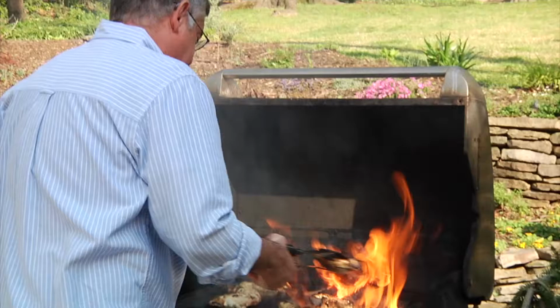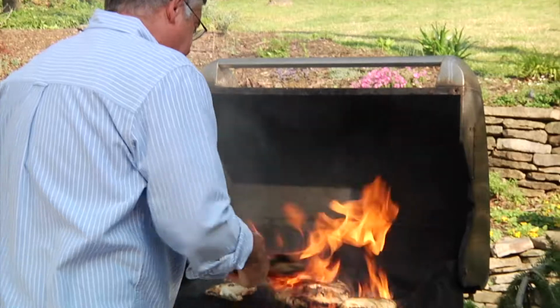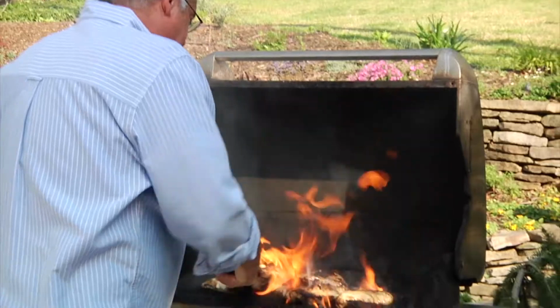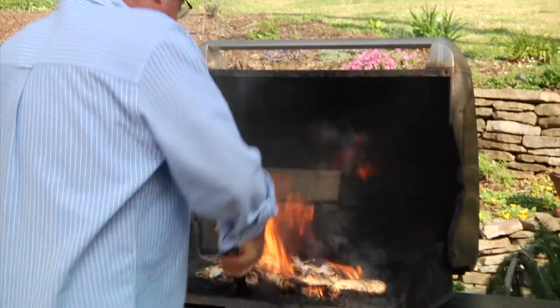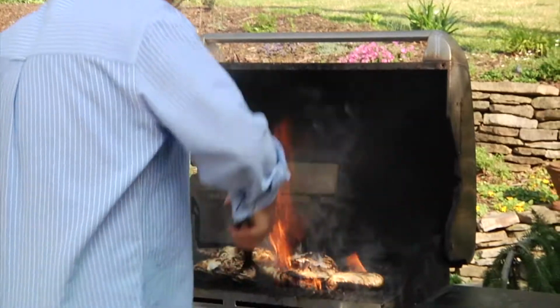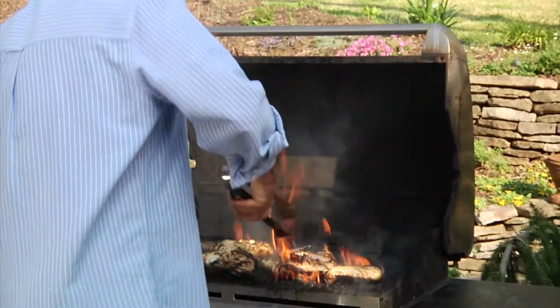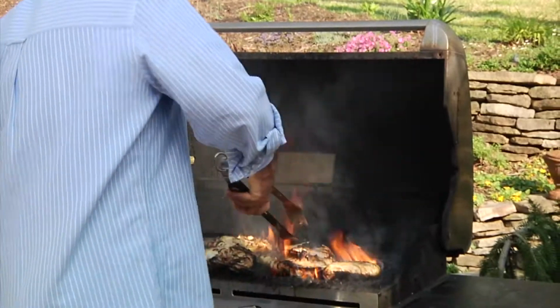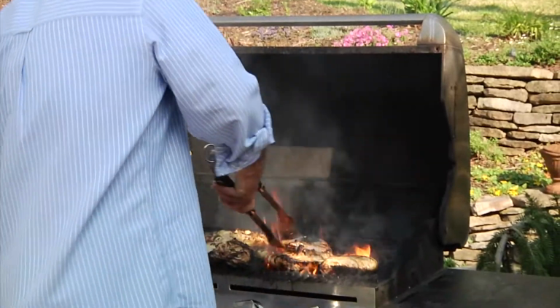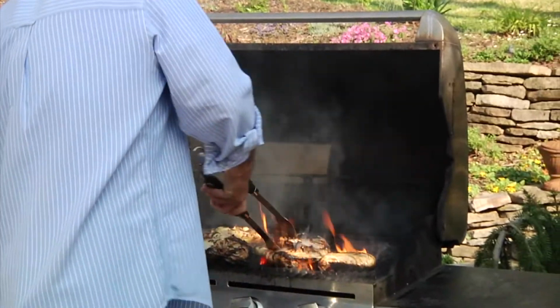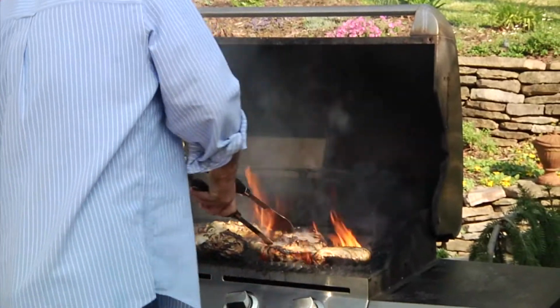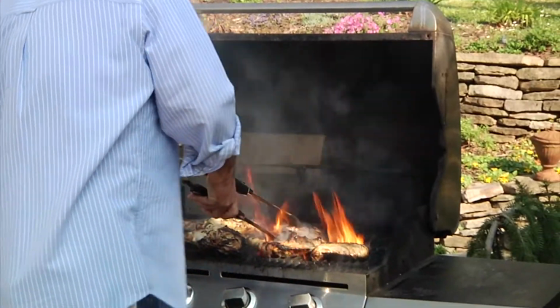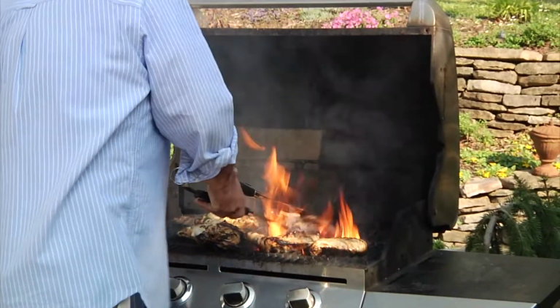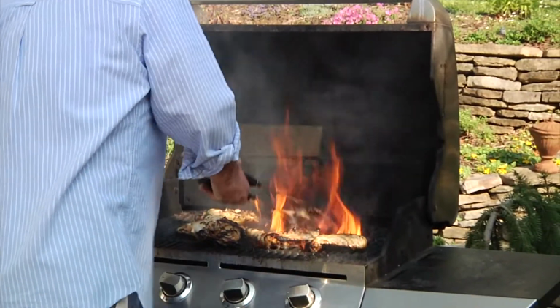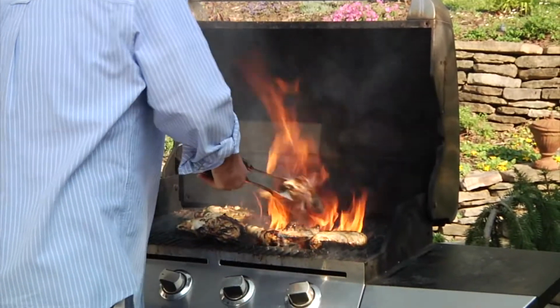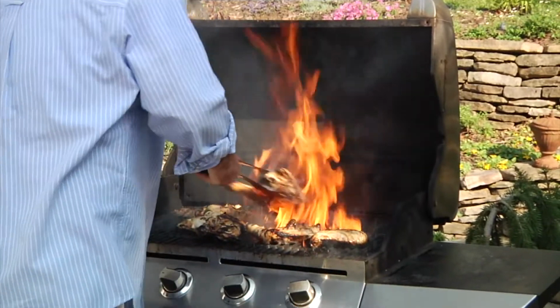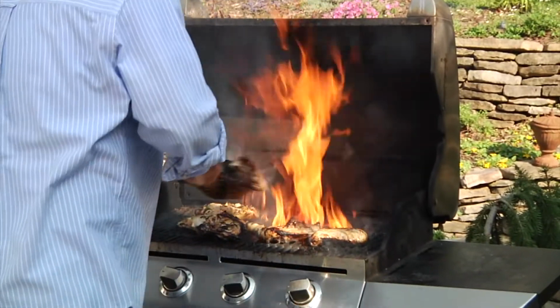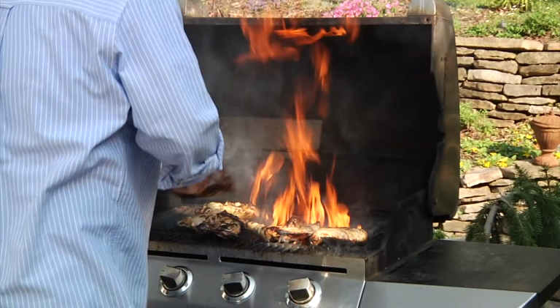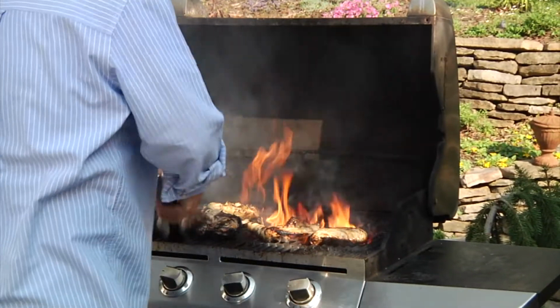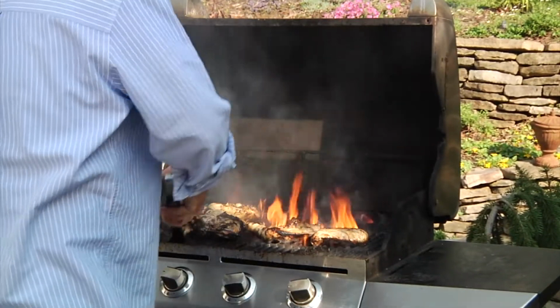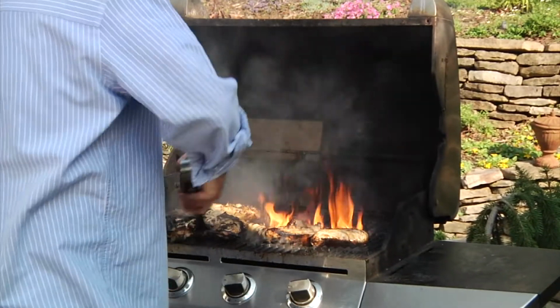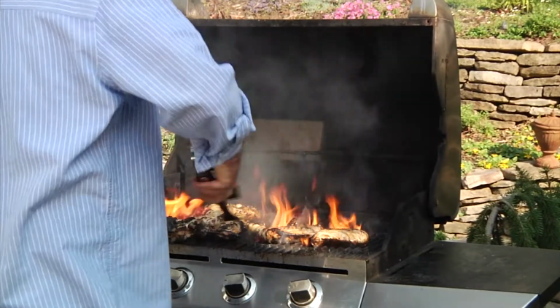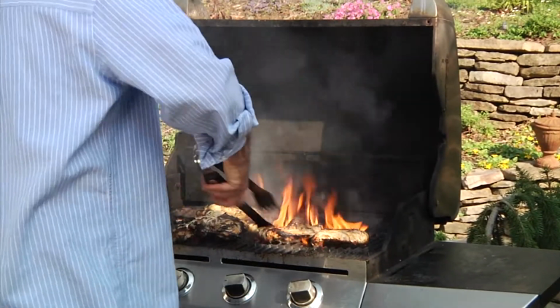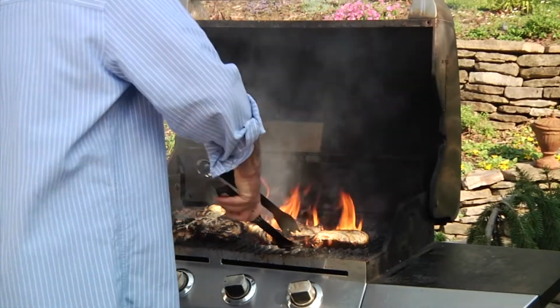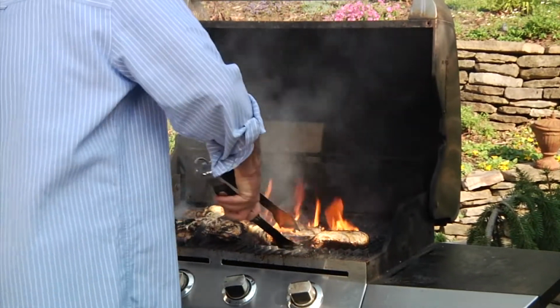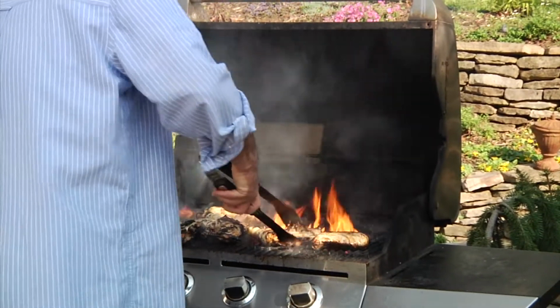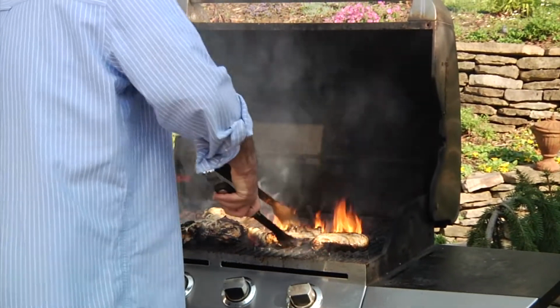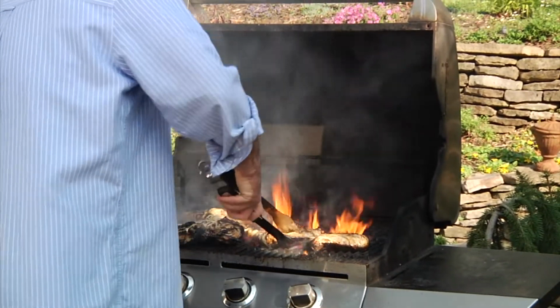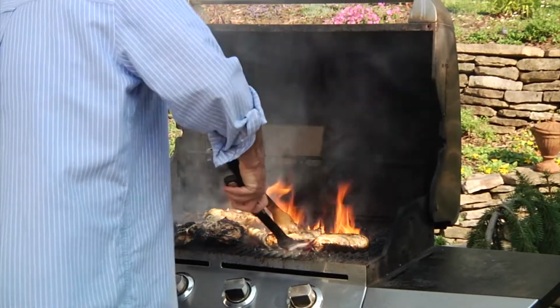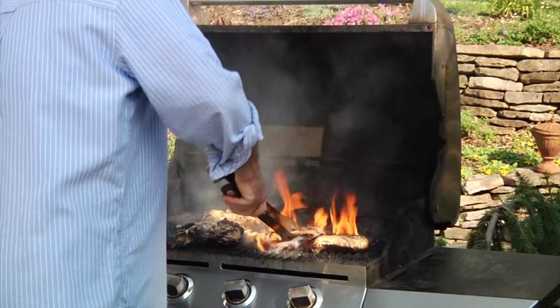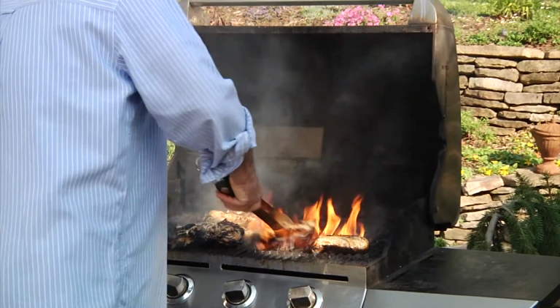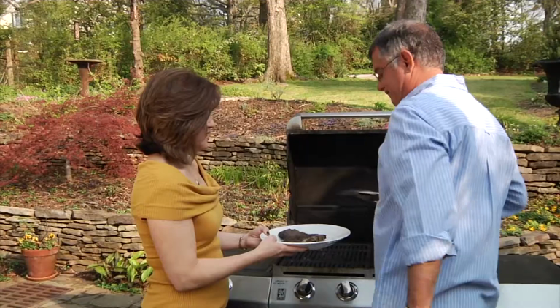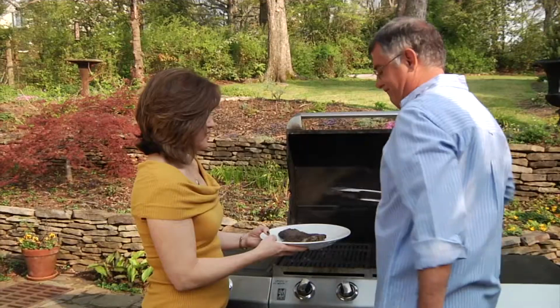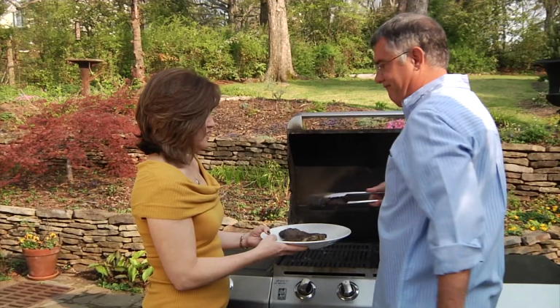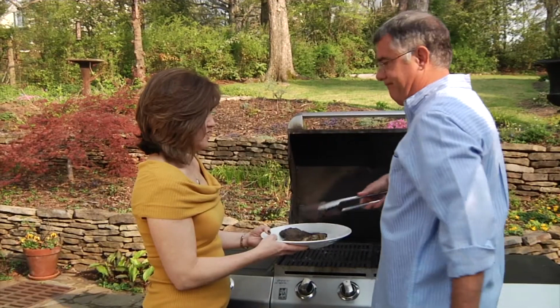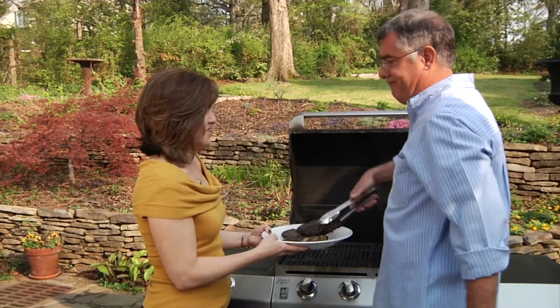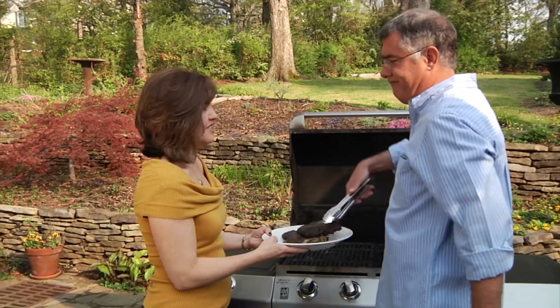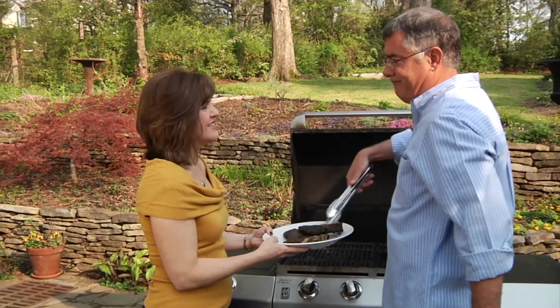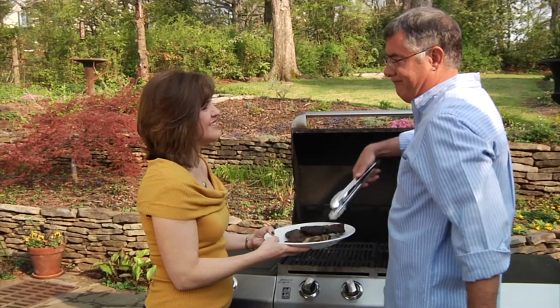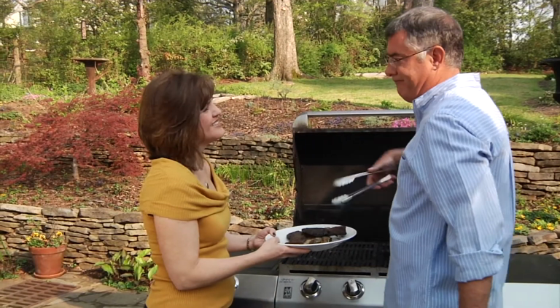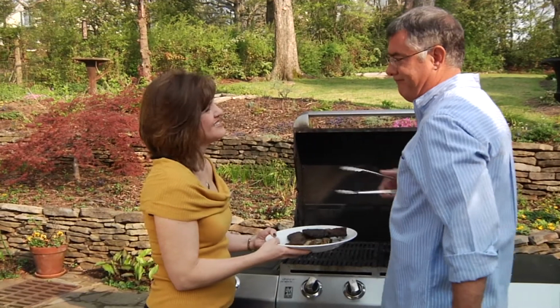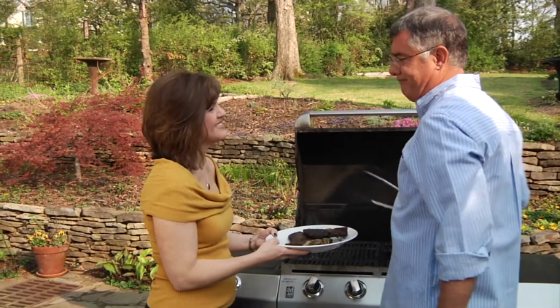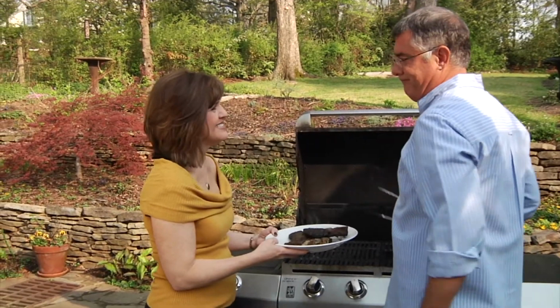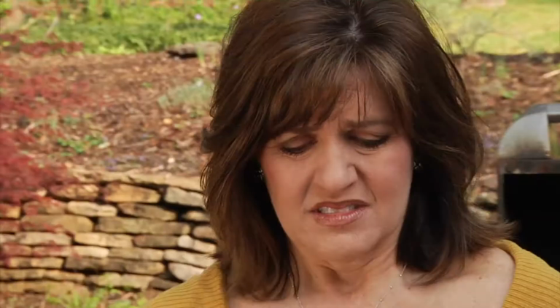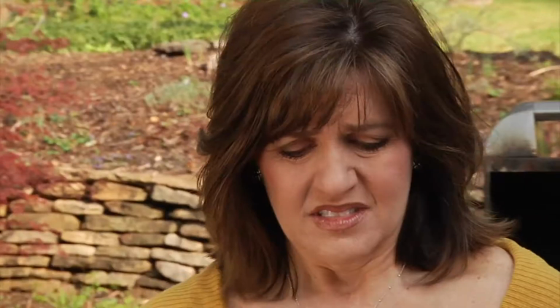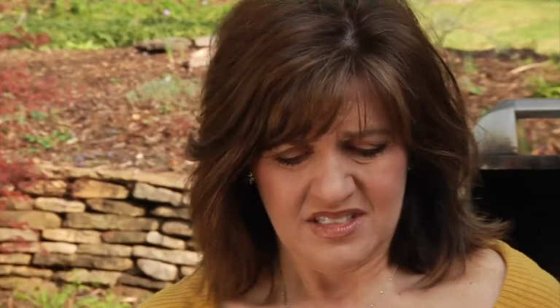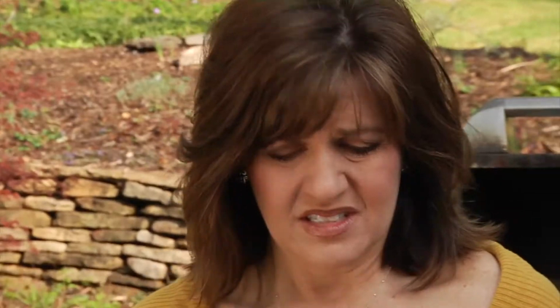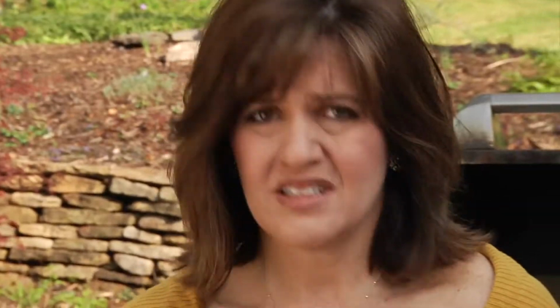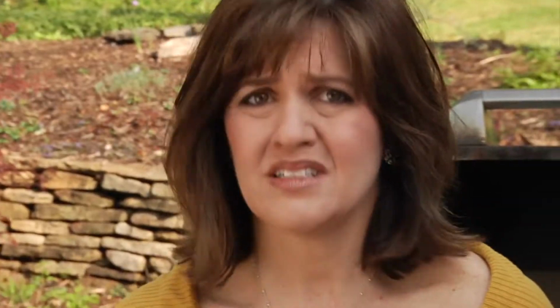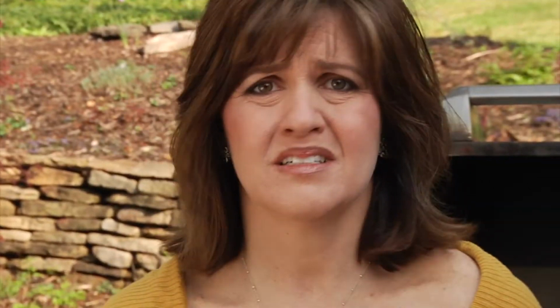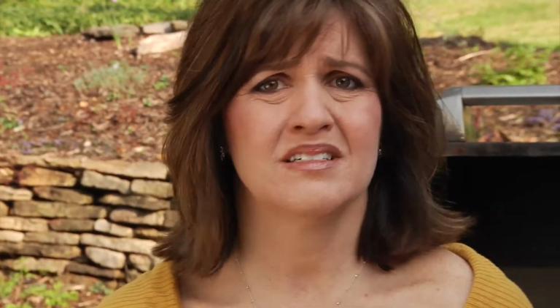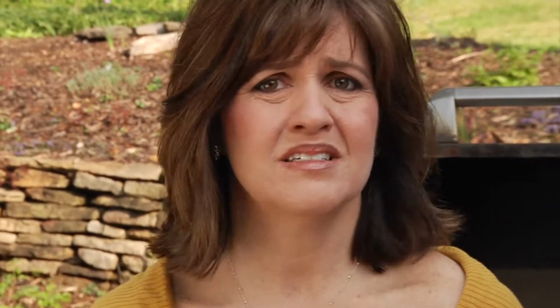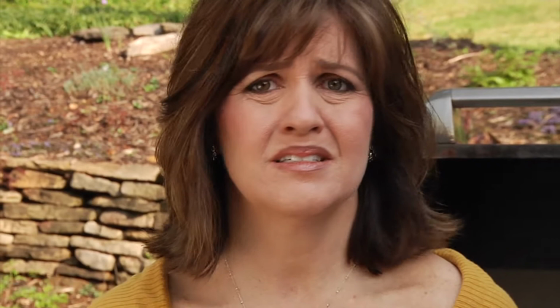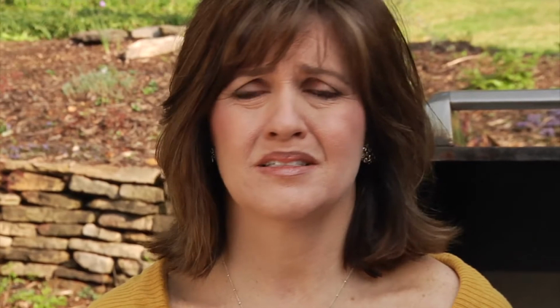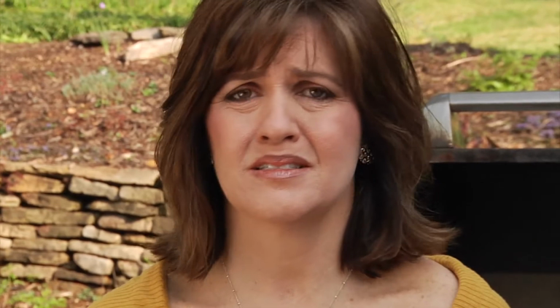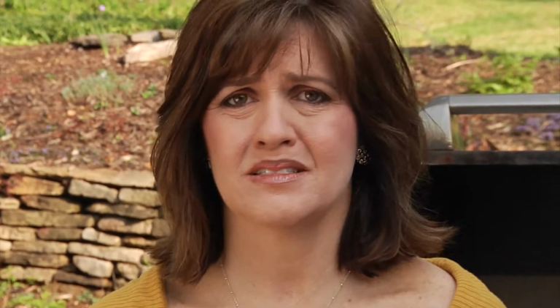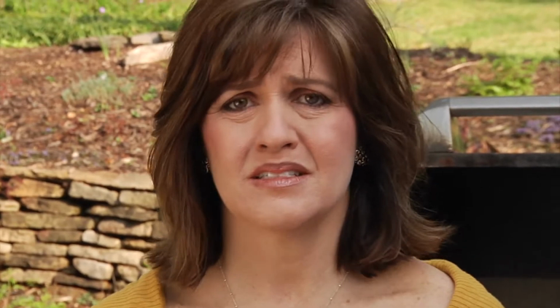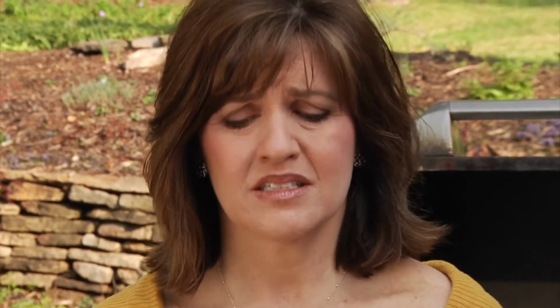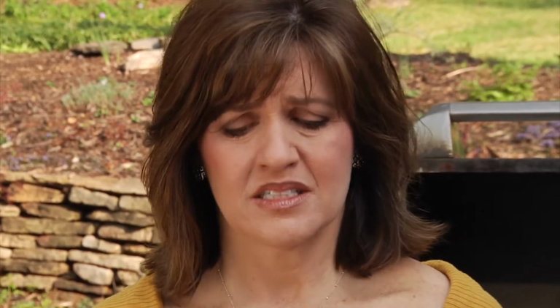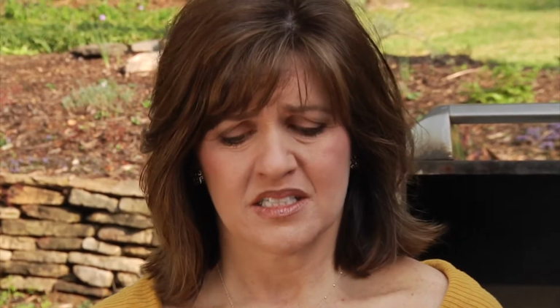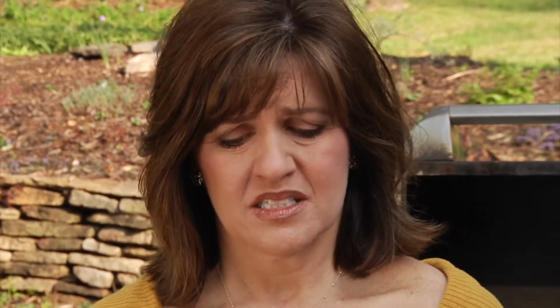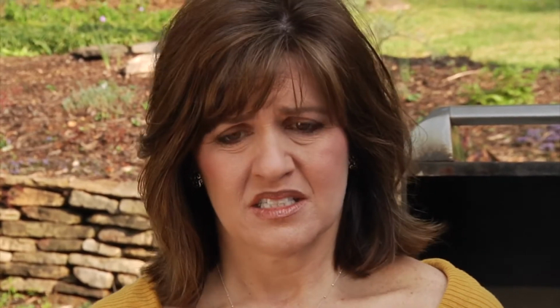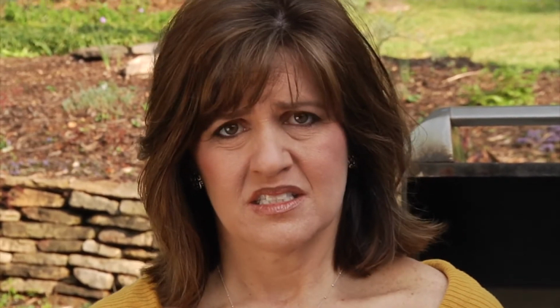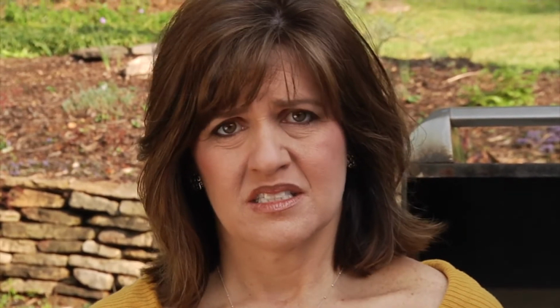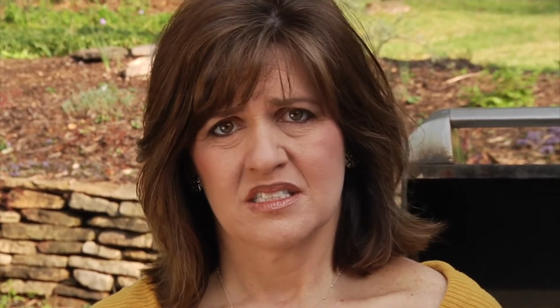Is this your griller? Bonfire chicken and burnt steaks? Stop burning and start grilling with Grill Grates.